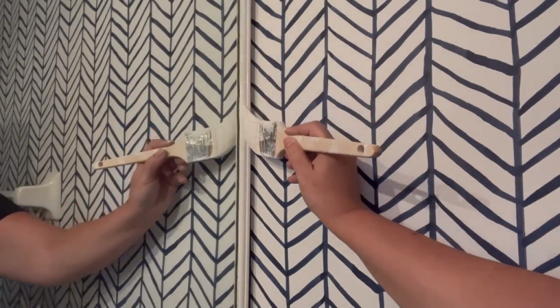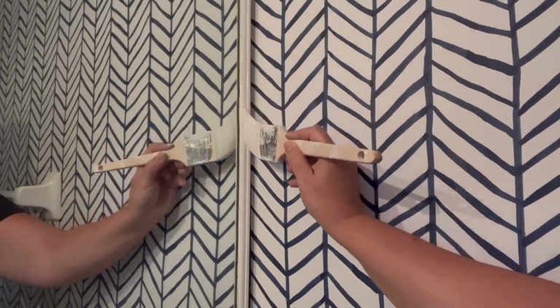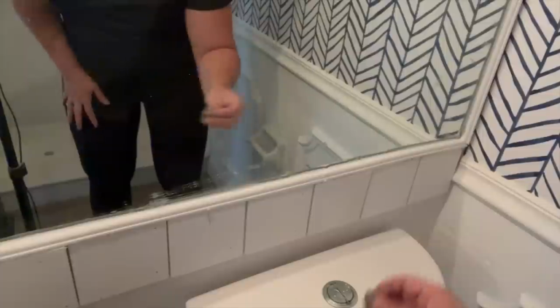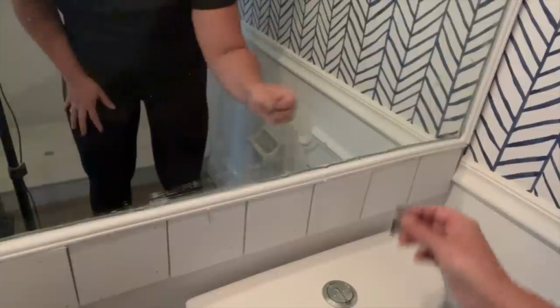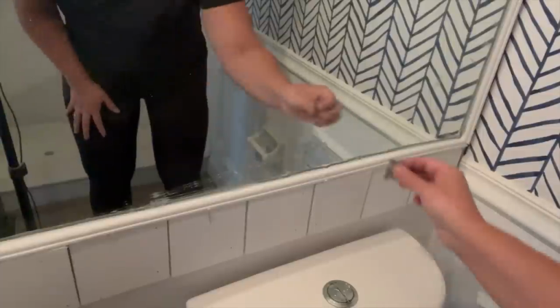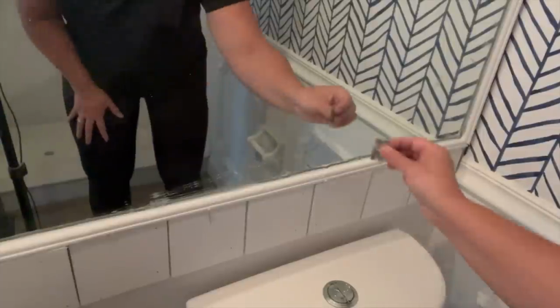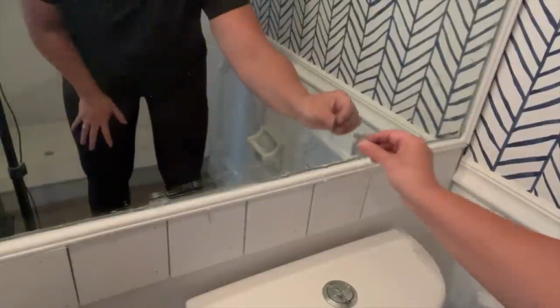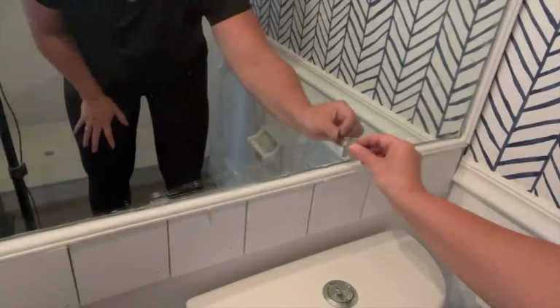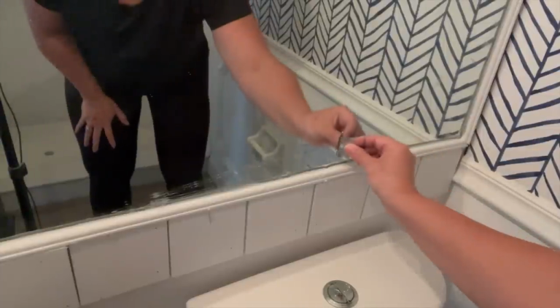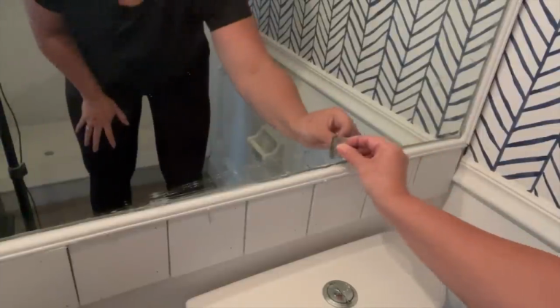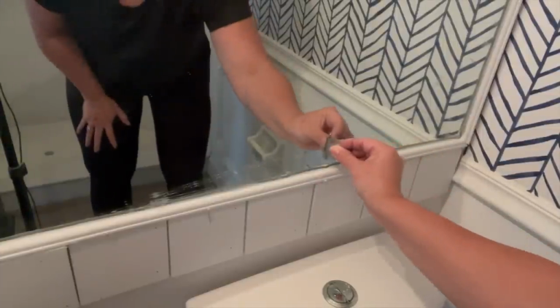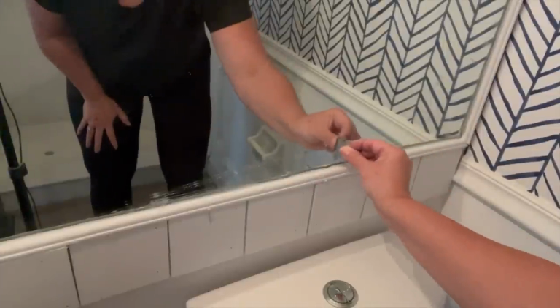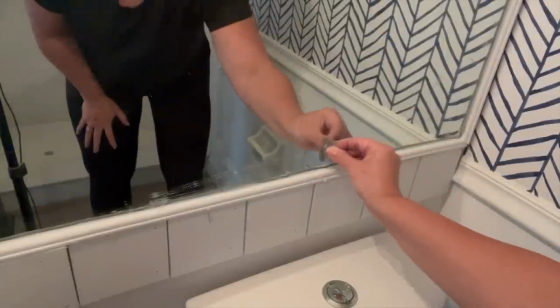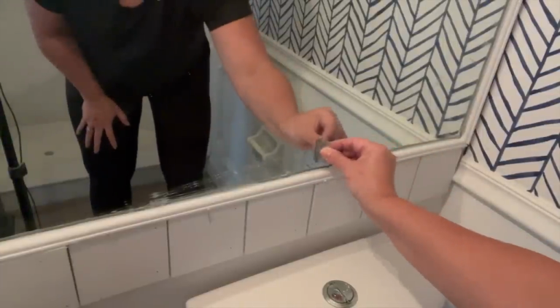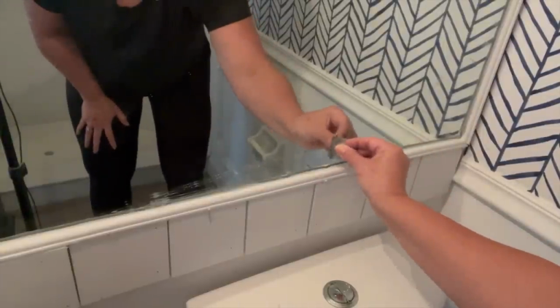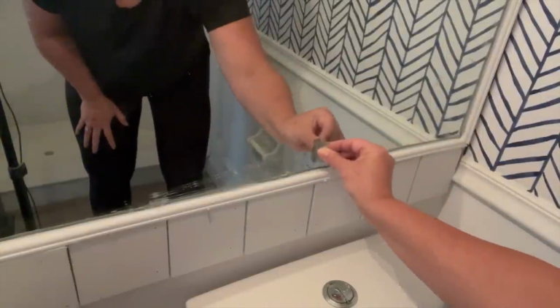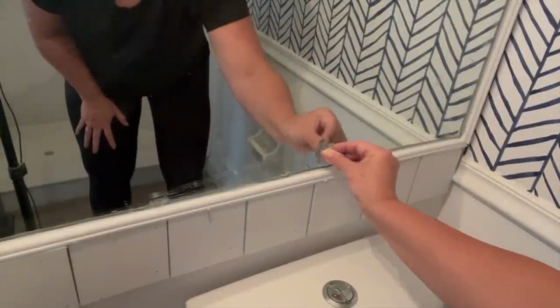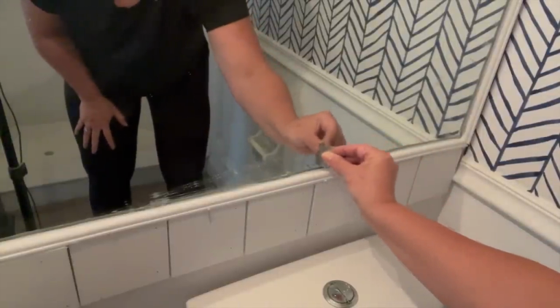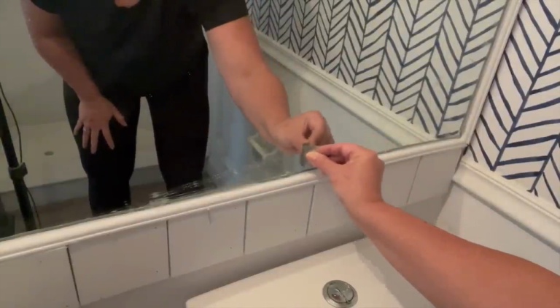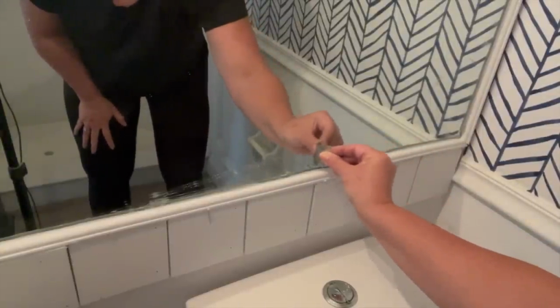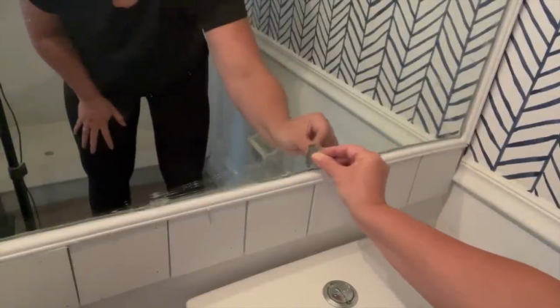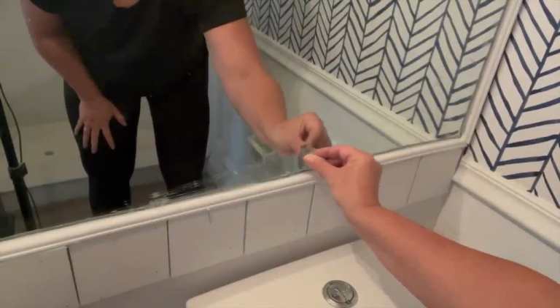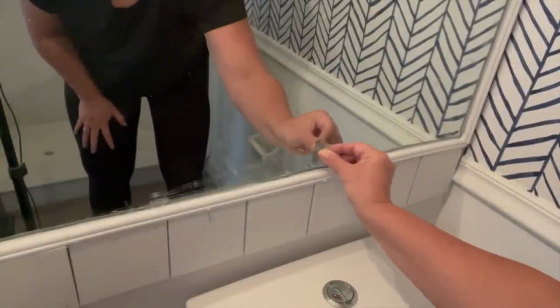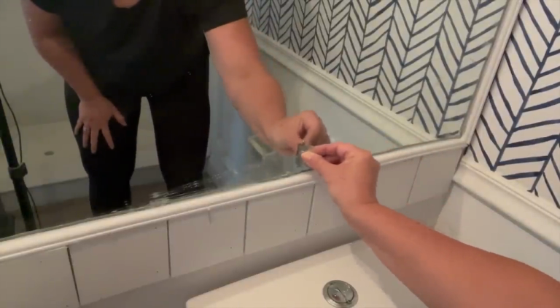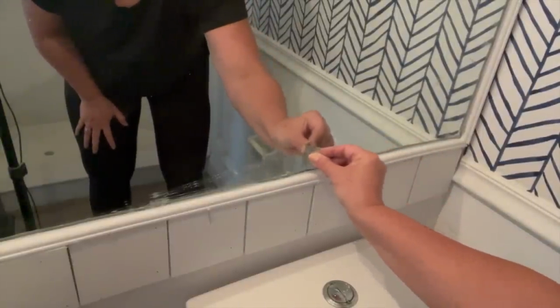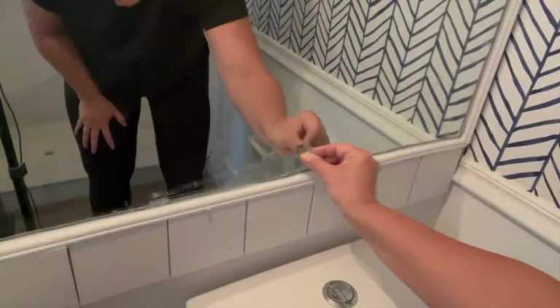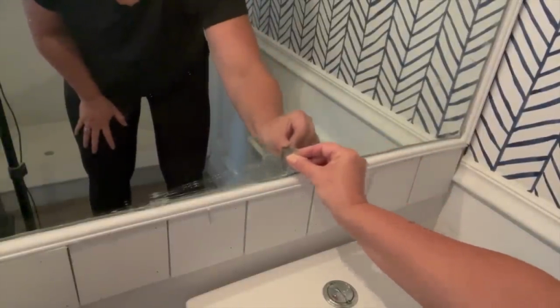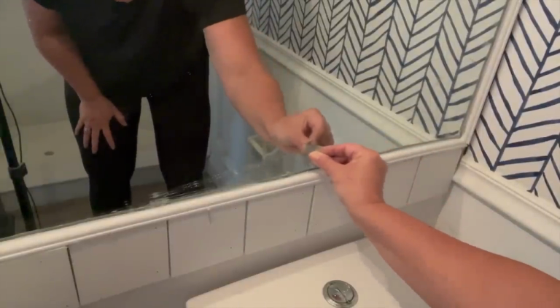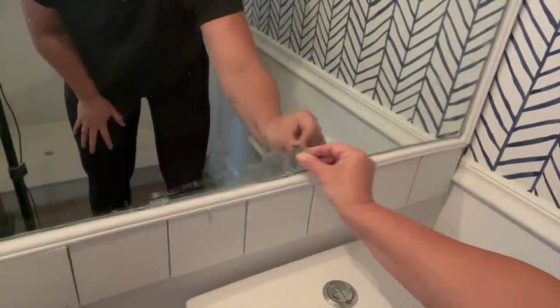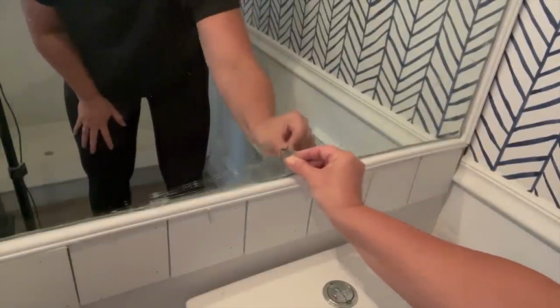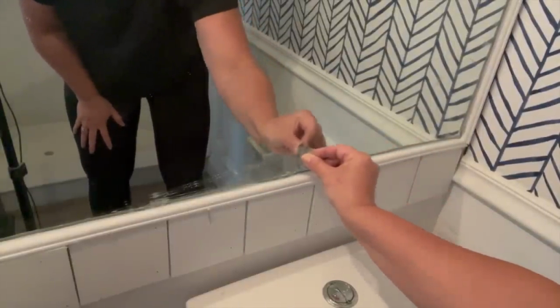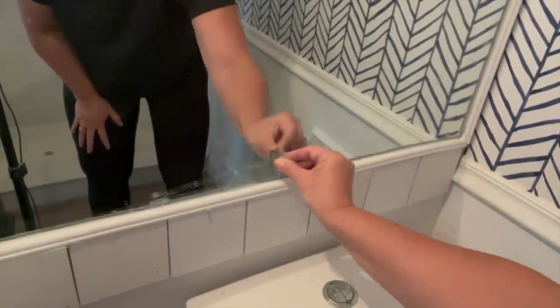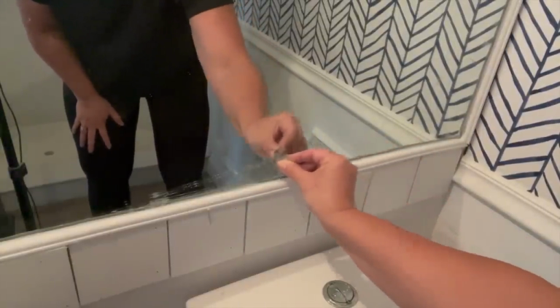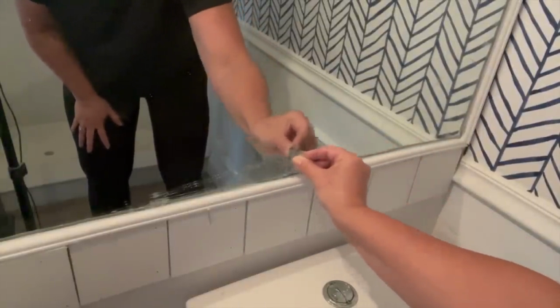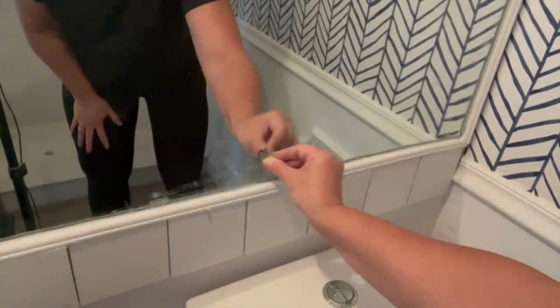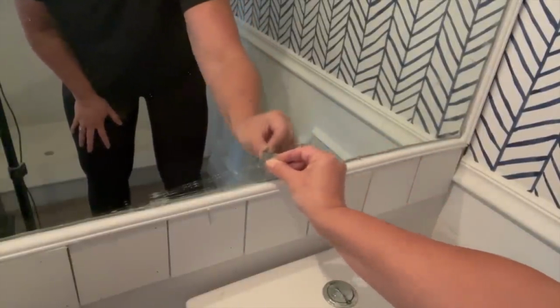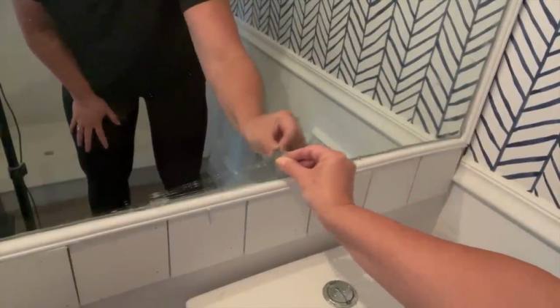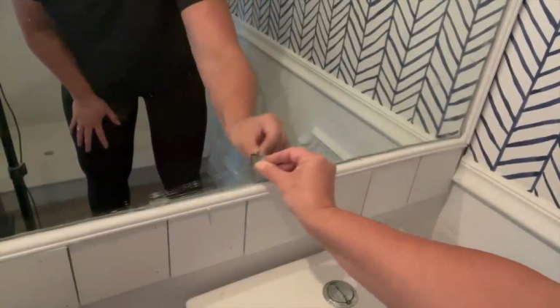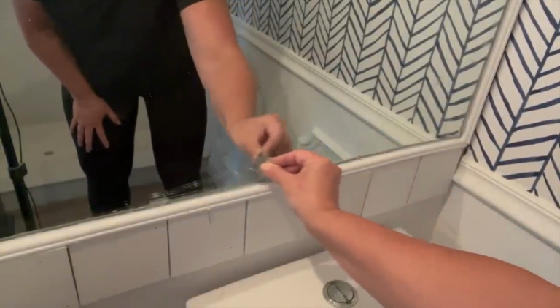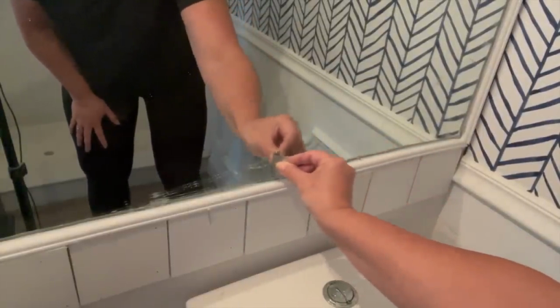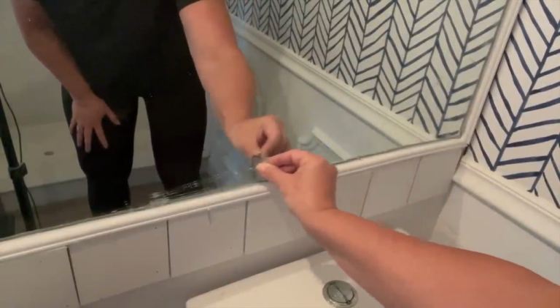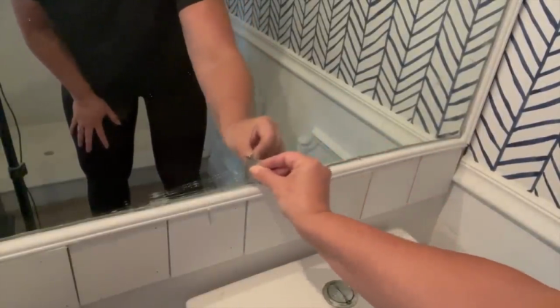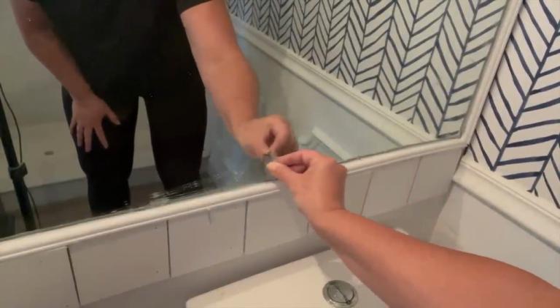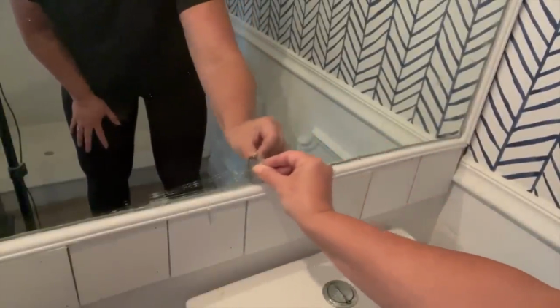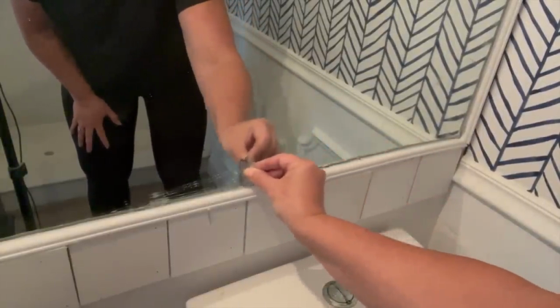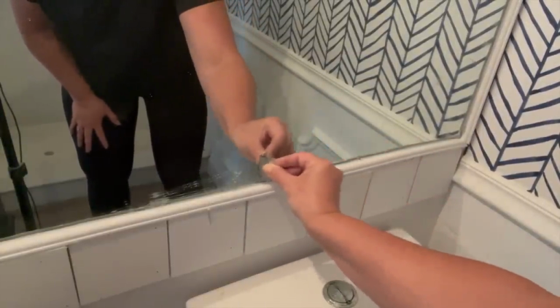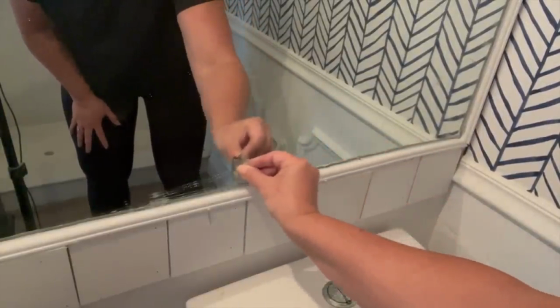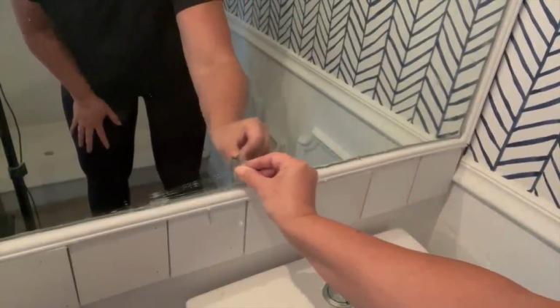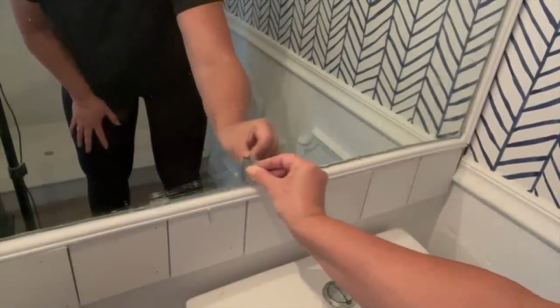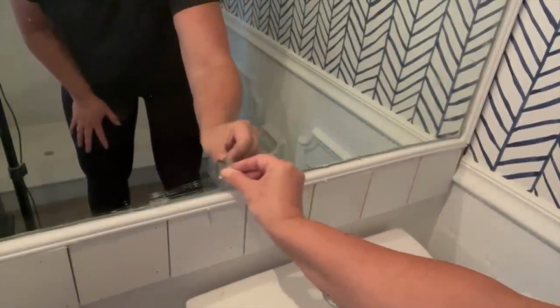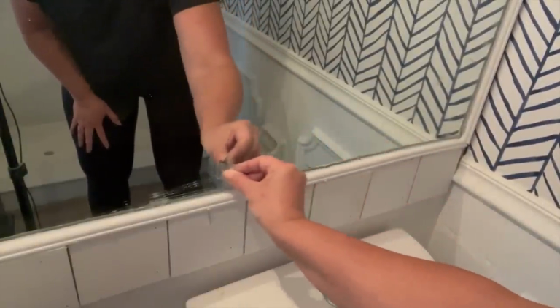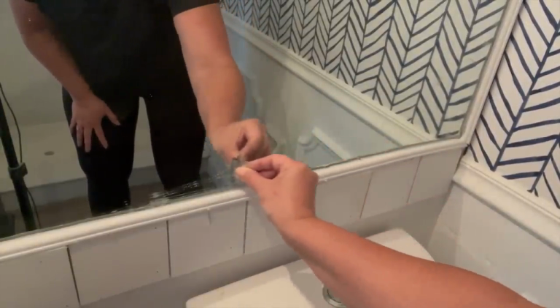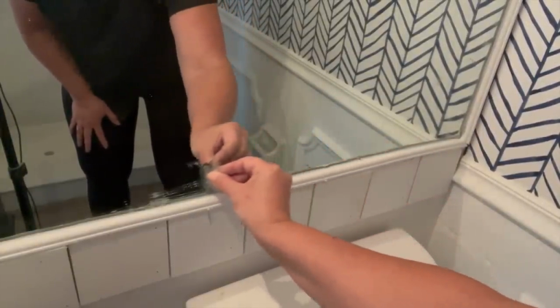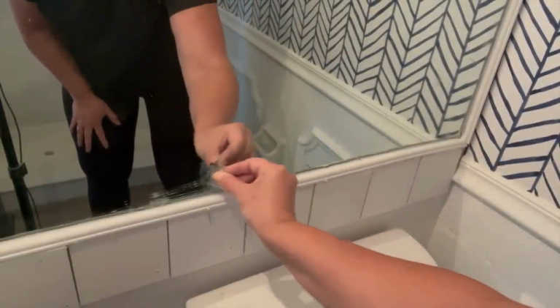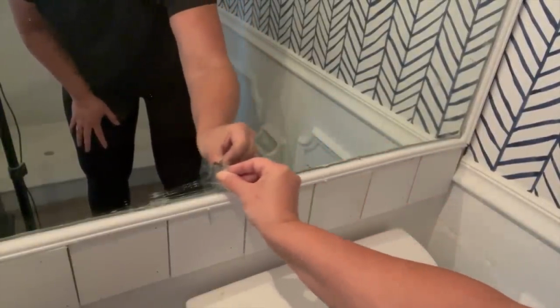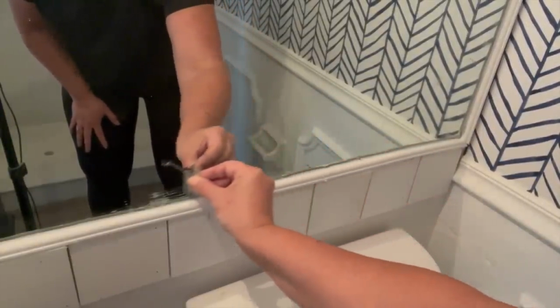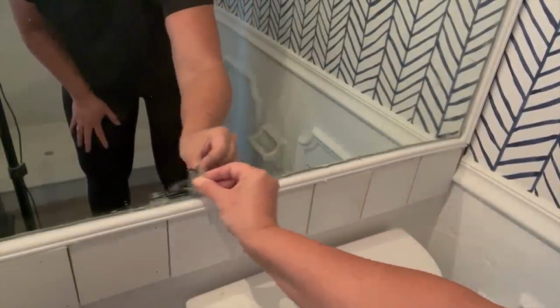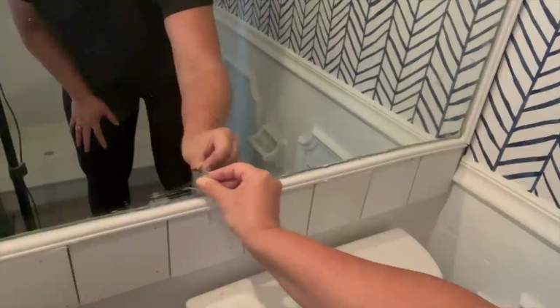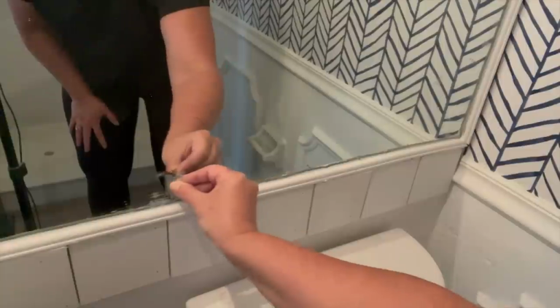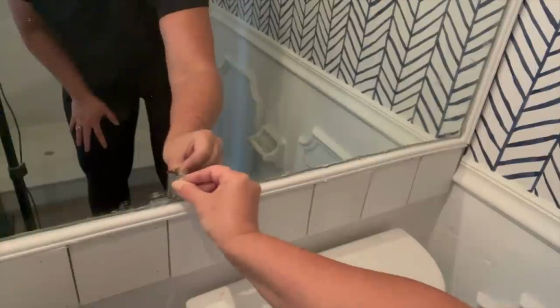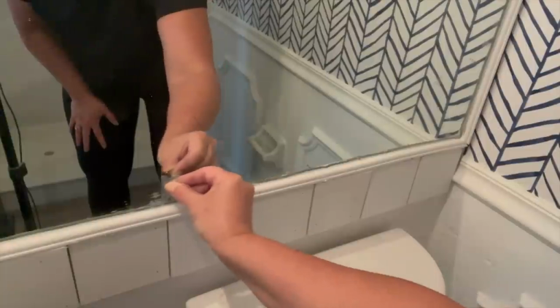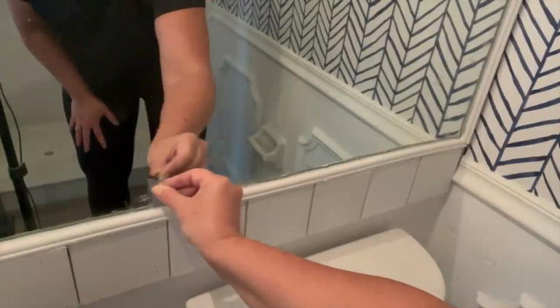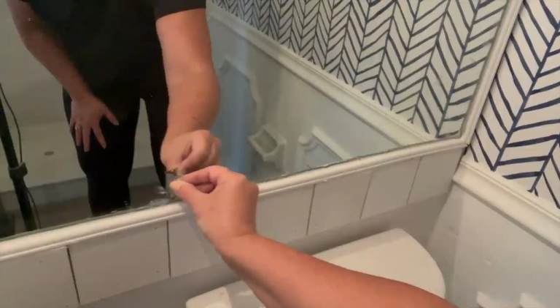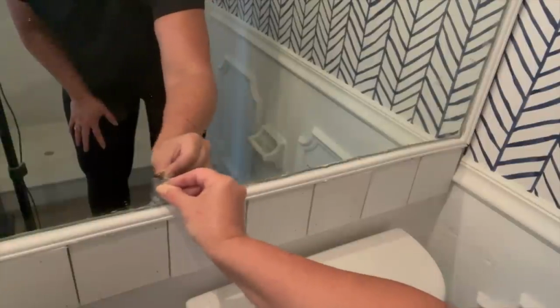After those steps, I used my flat razor blade once again, this time to scrape off any paint, glue, or caulking that had gotten onto the mirror itself.